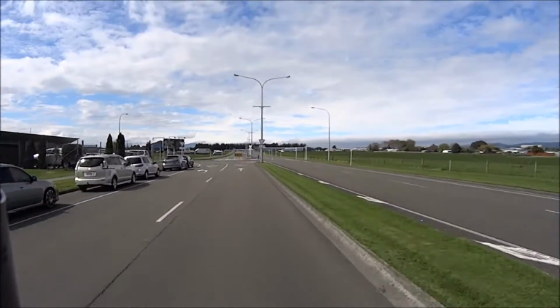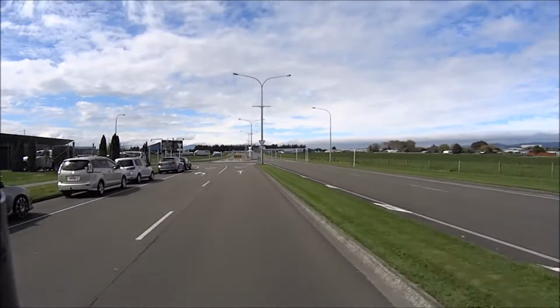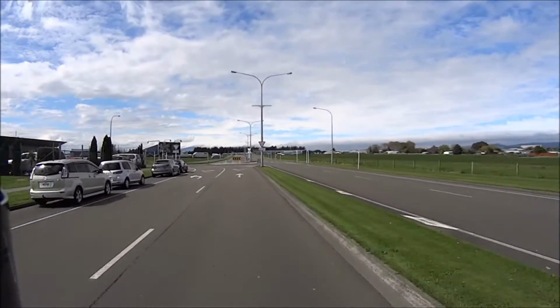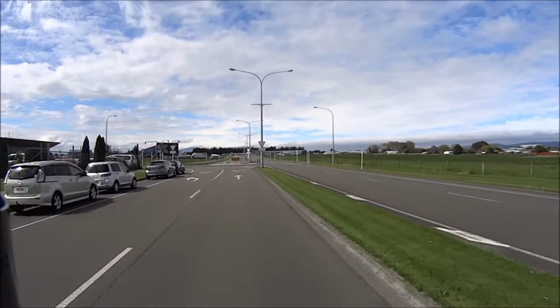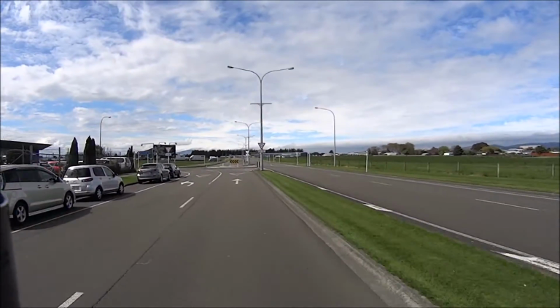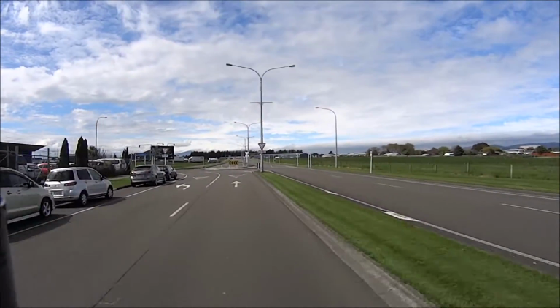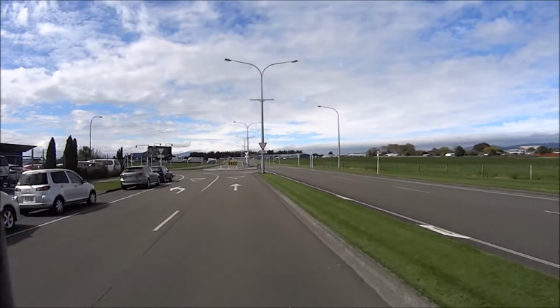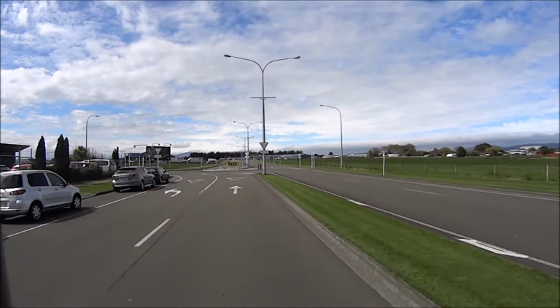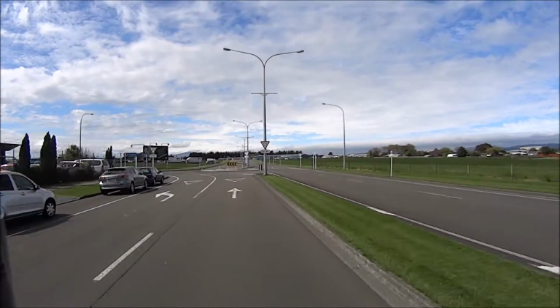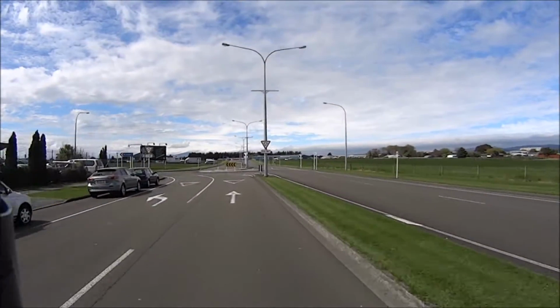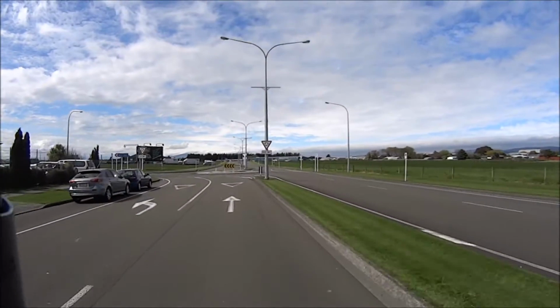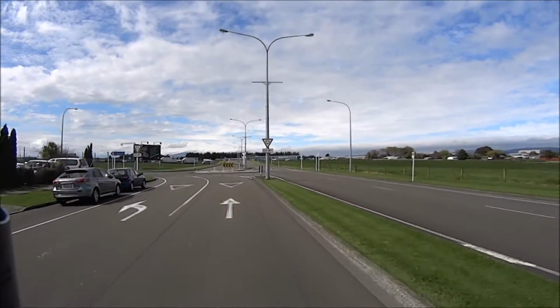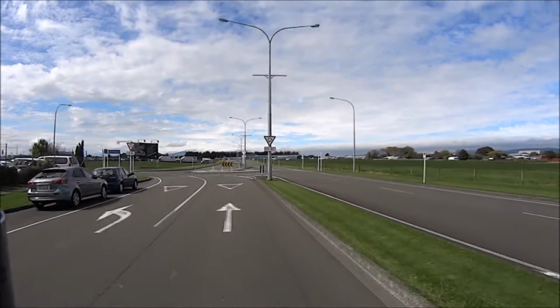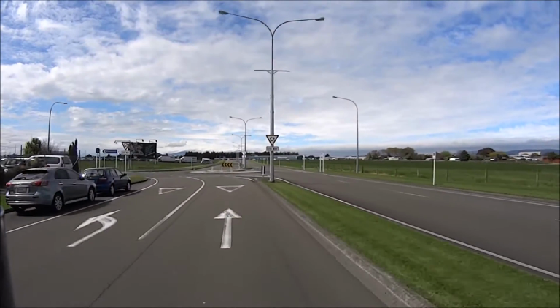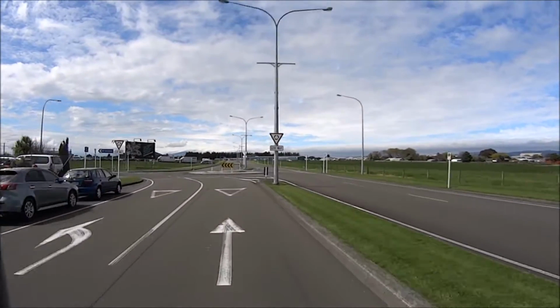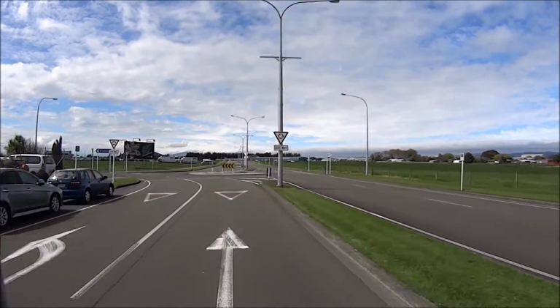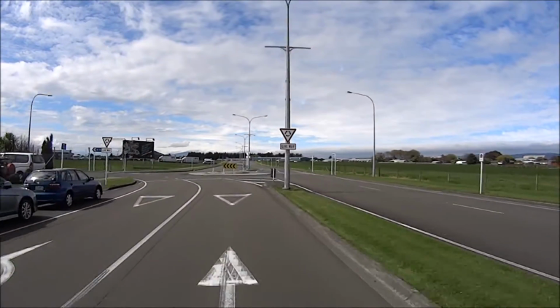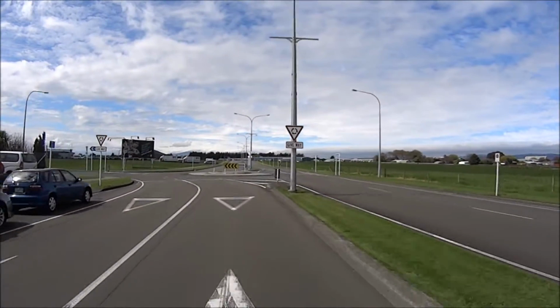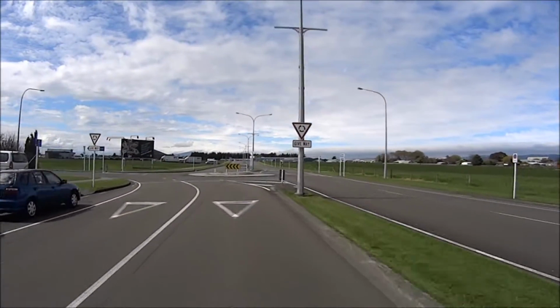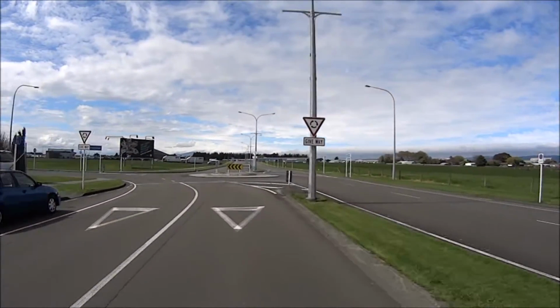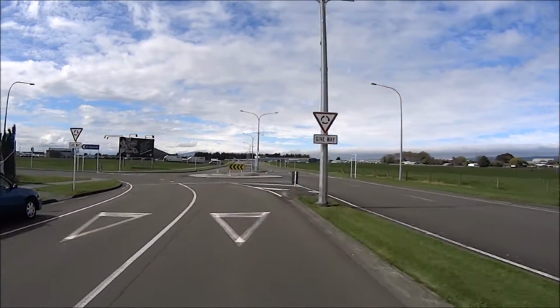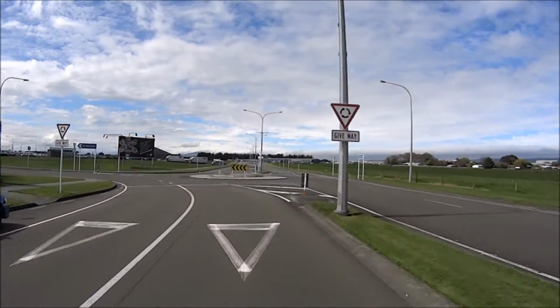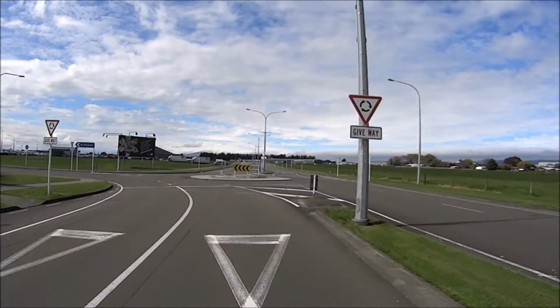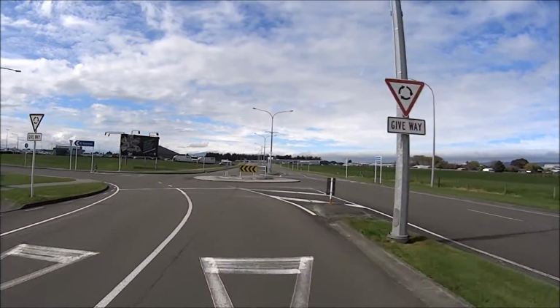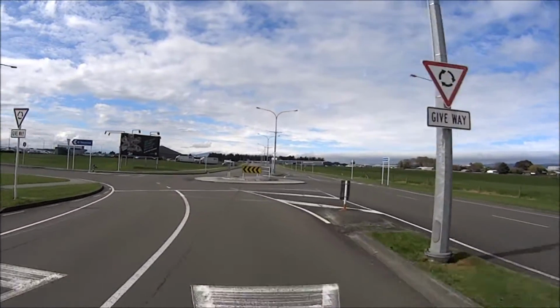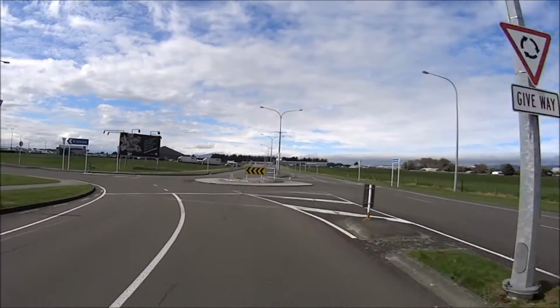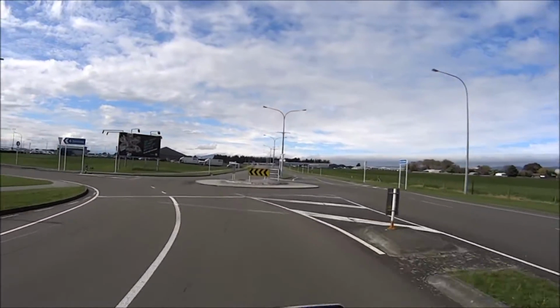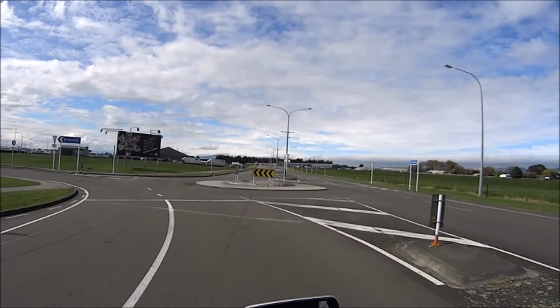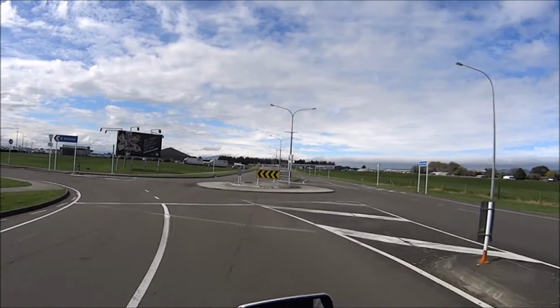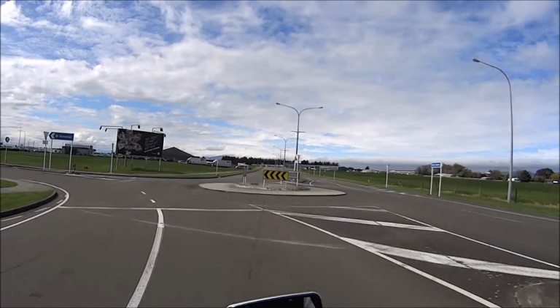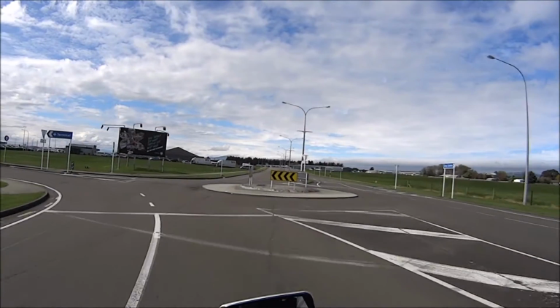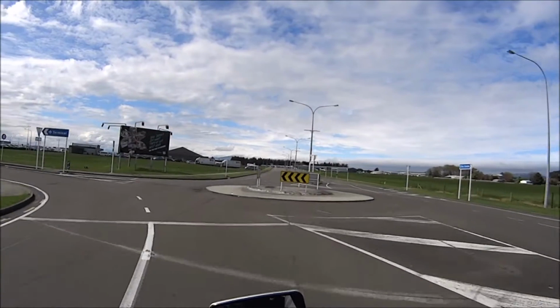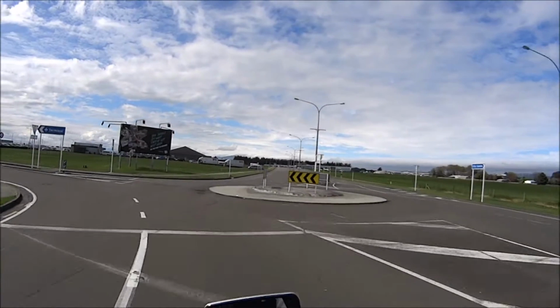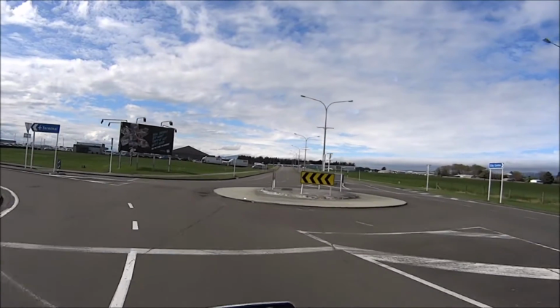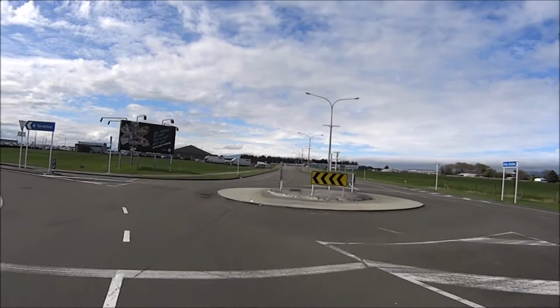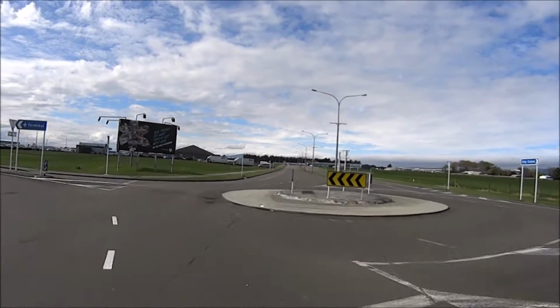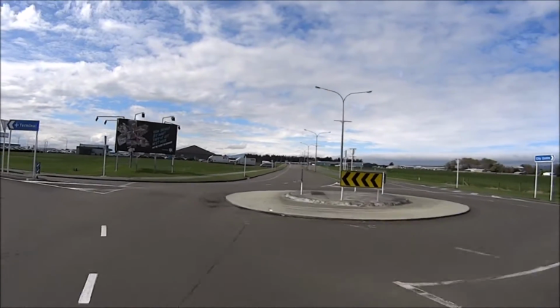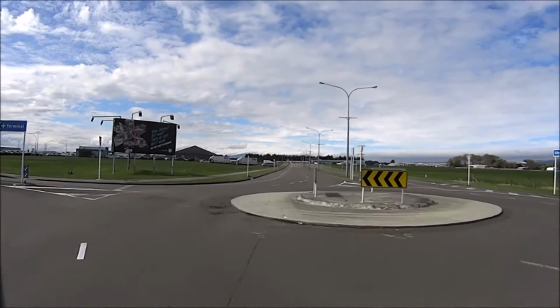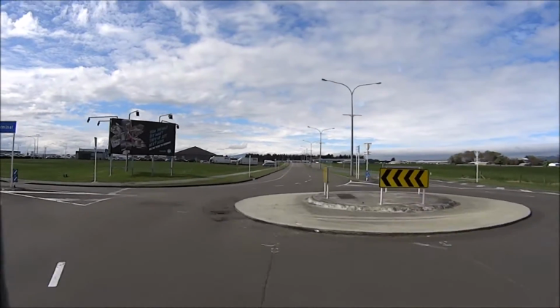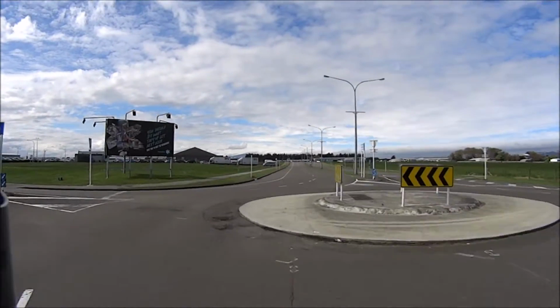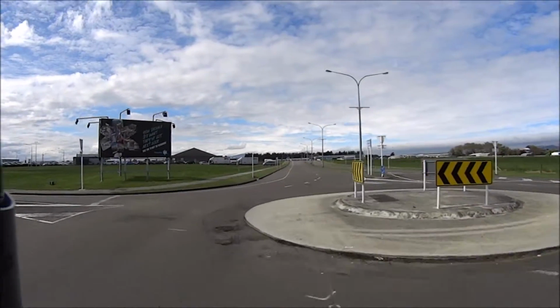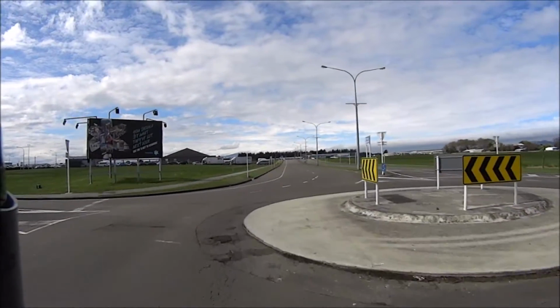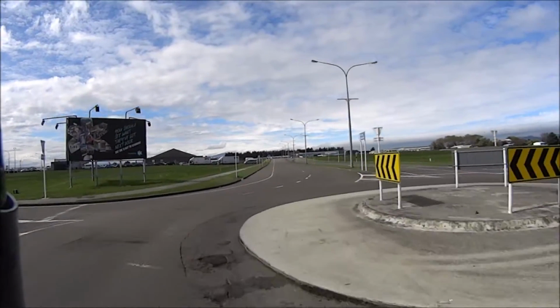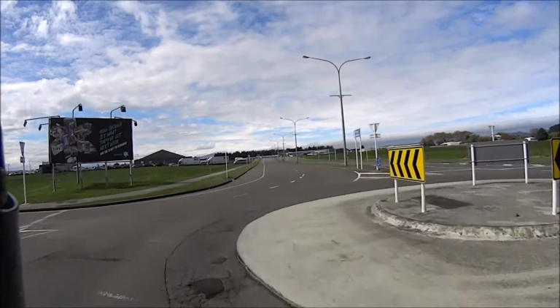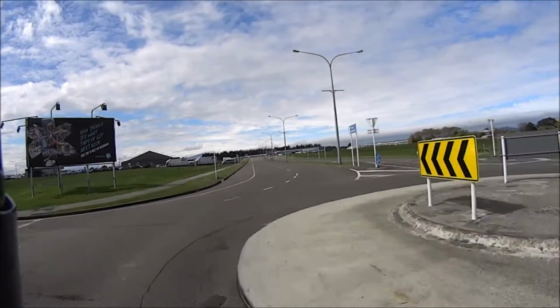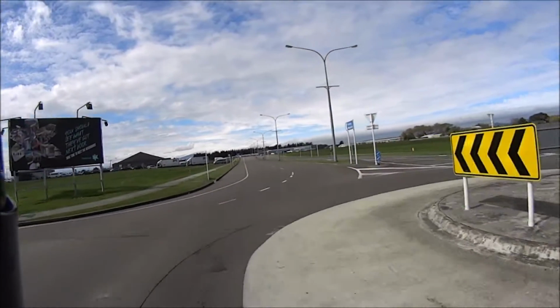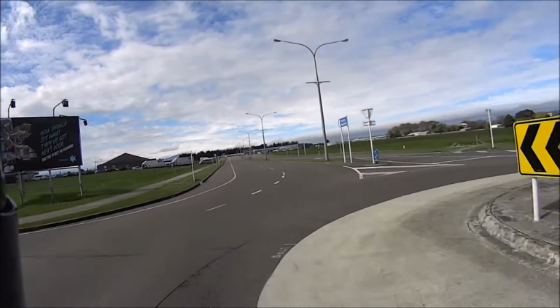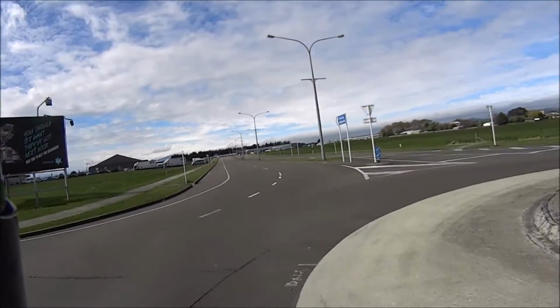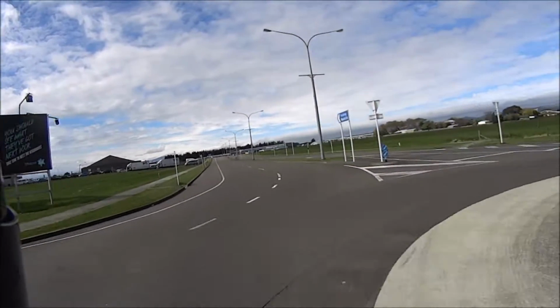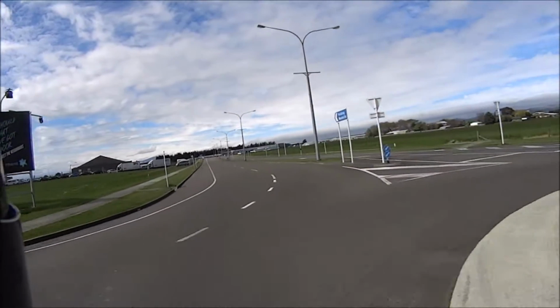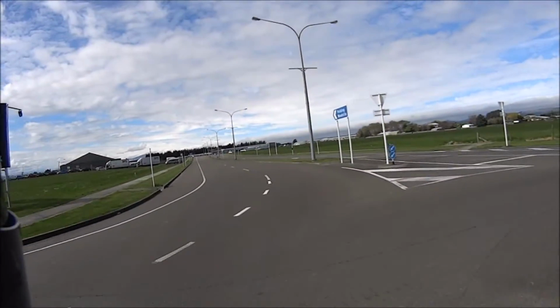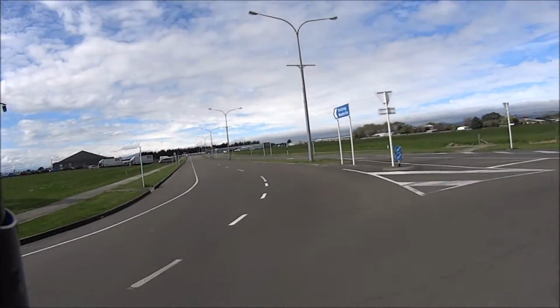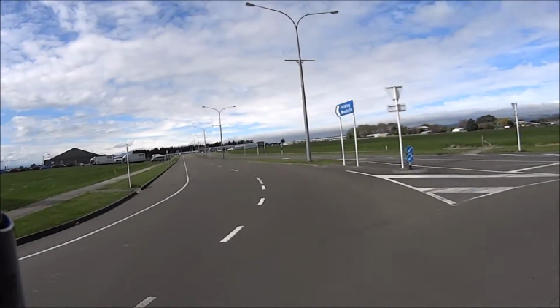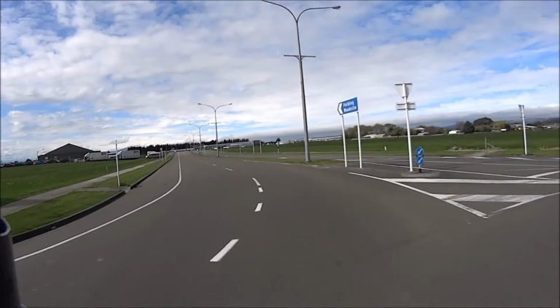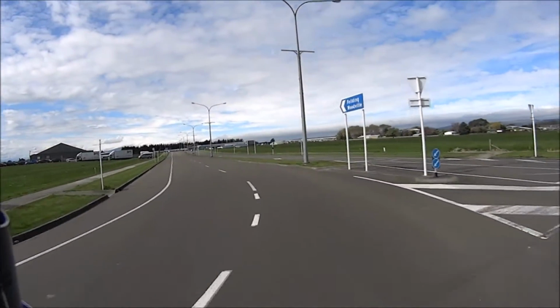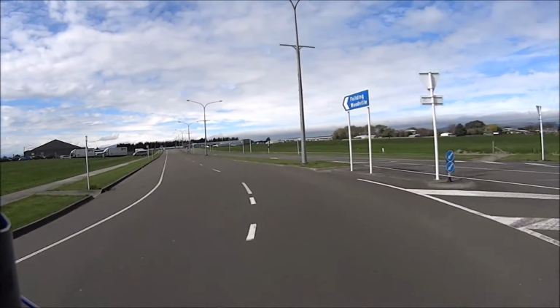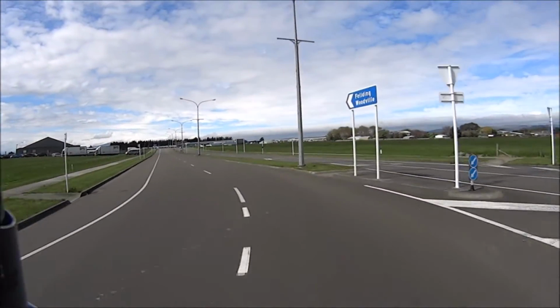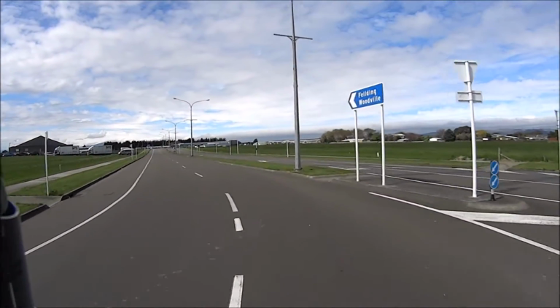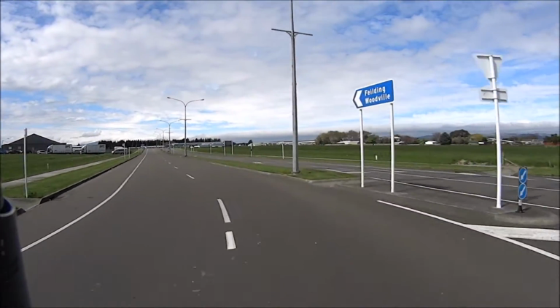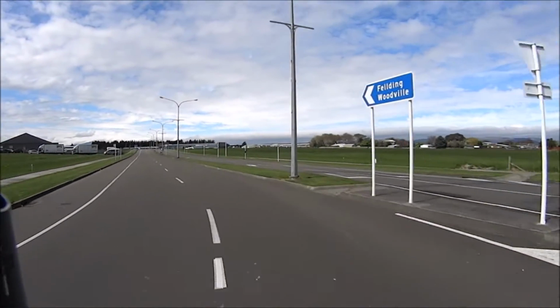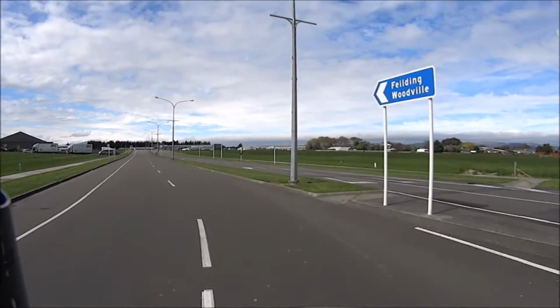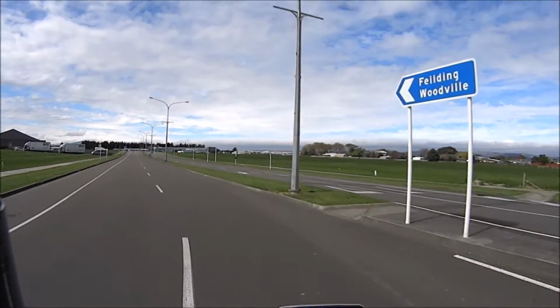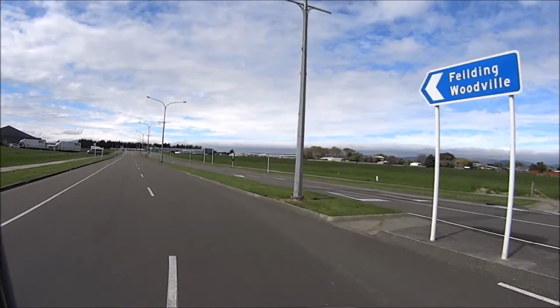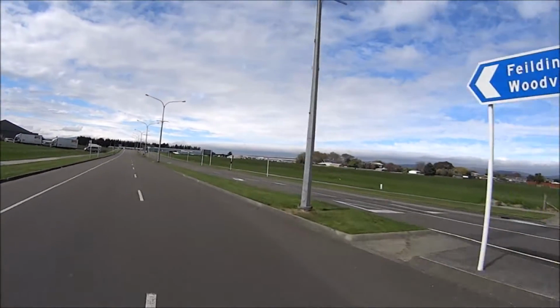If you like cruisers and you're of a smaller stature, then I would fully recommend this bike as a first bike.